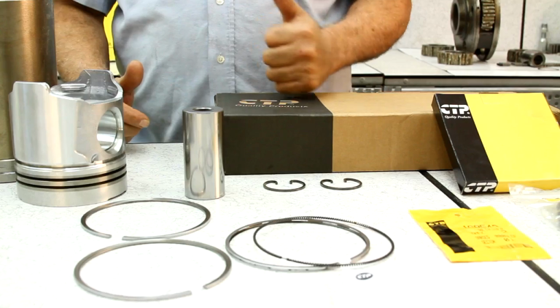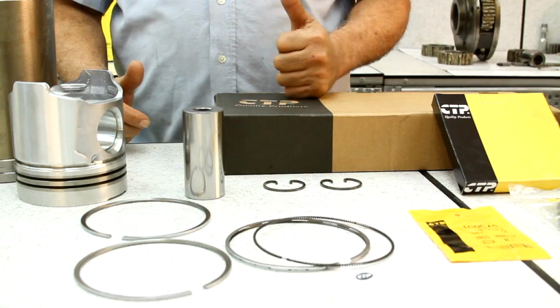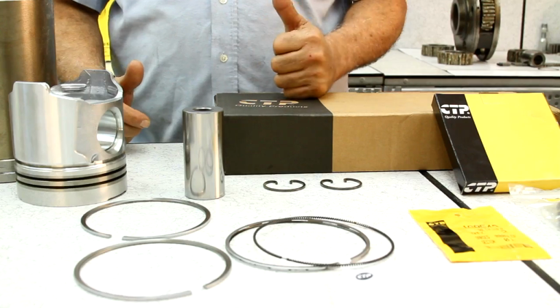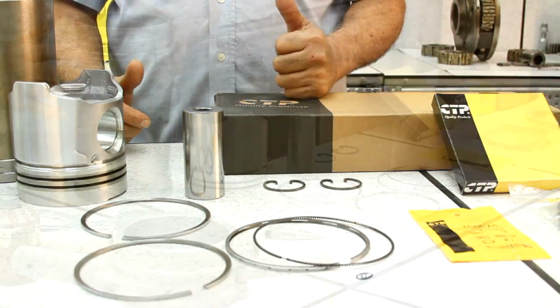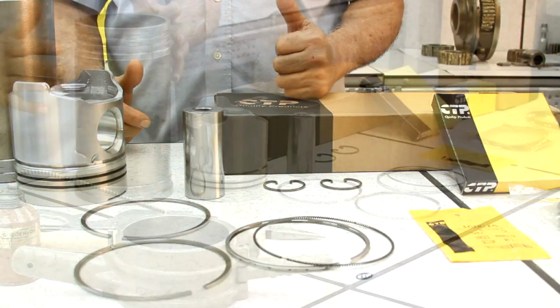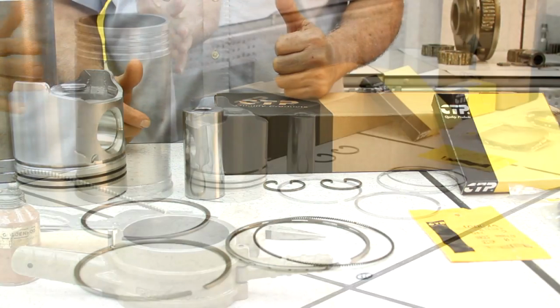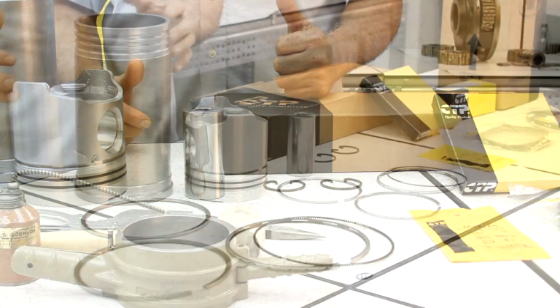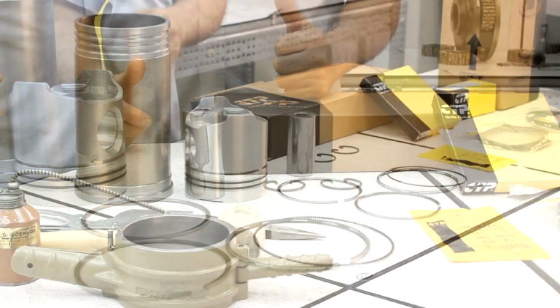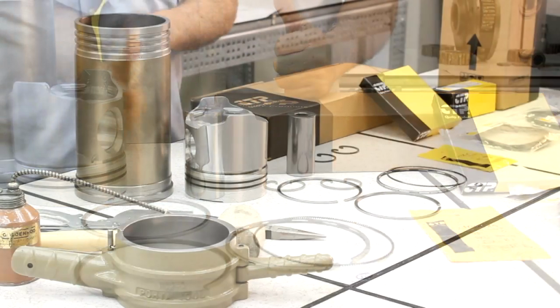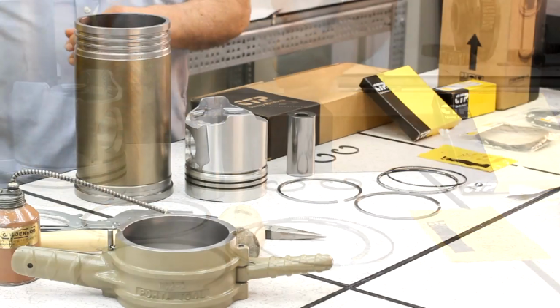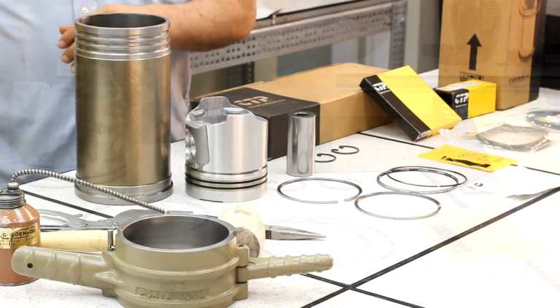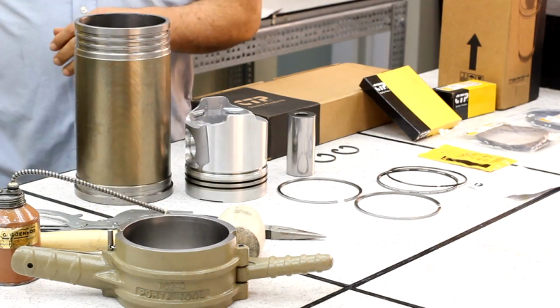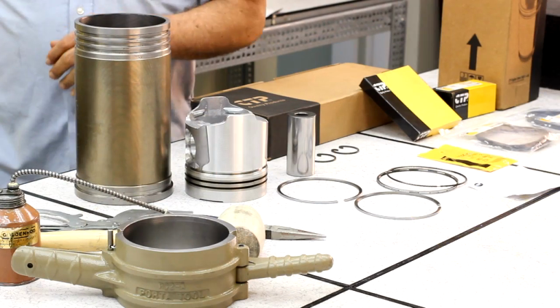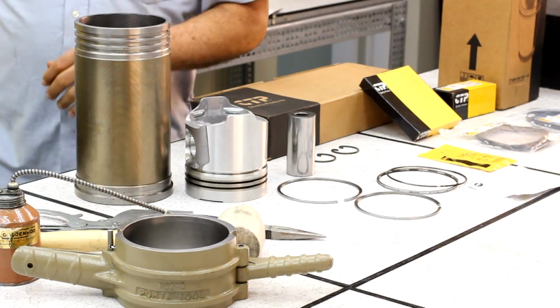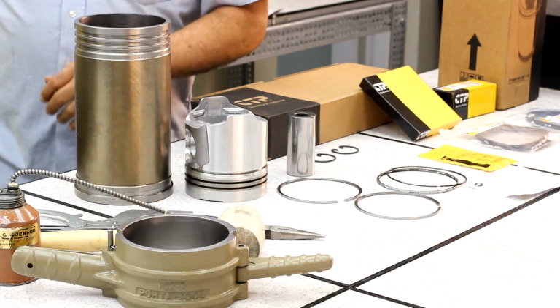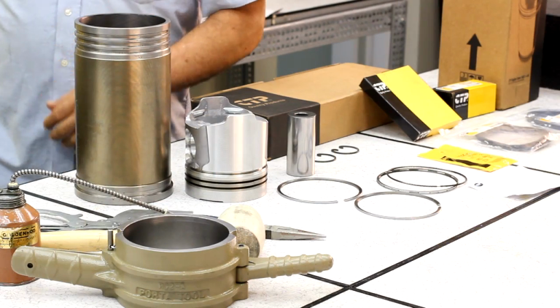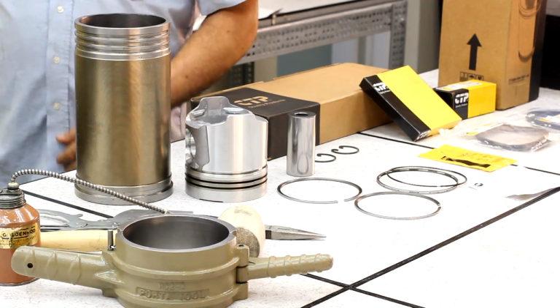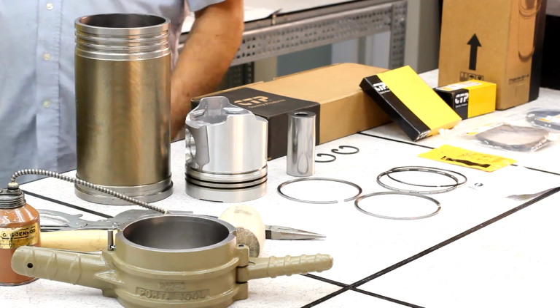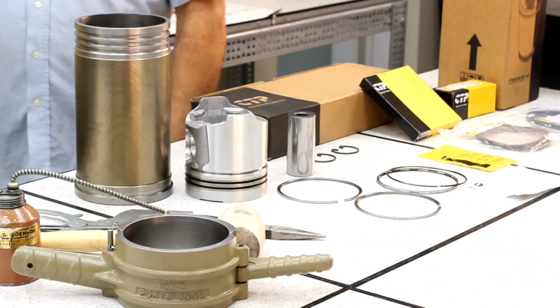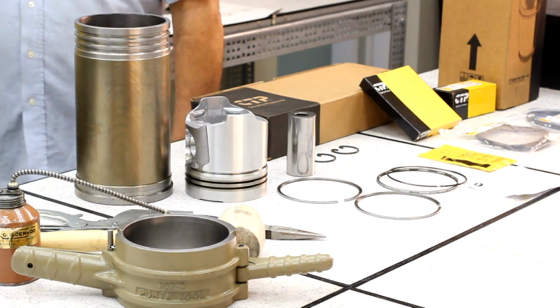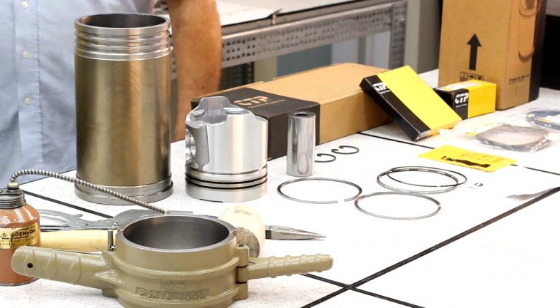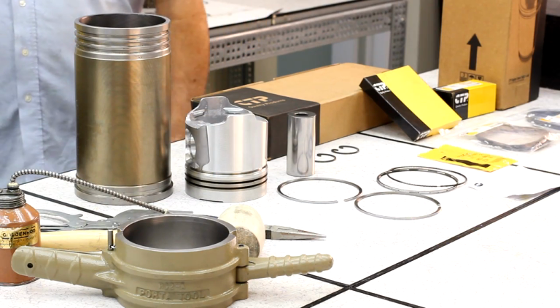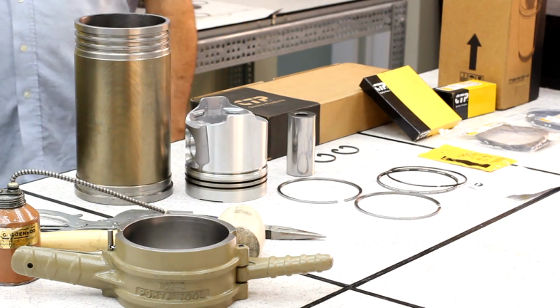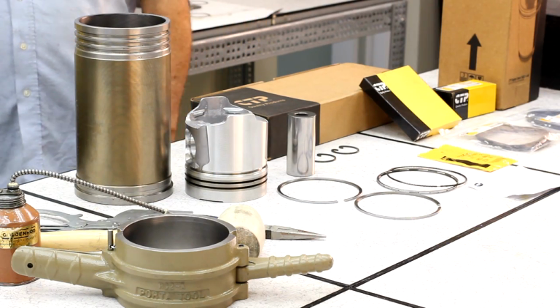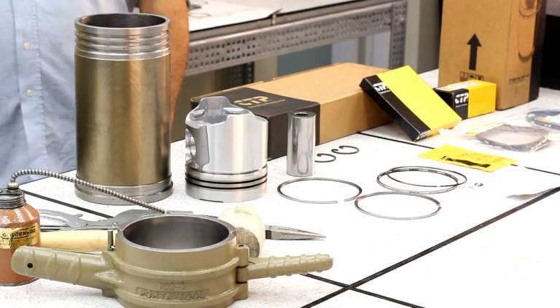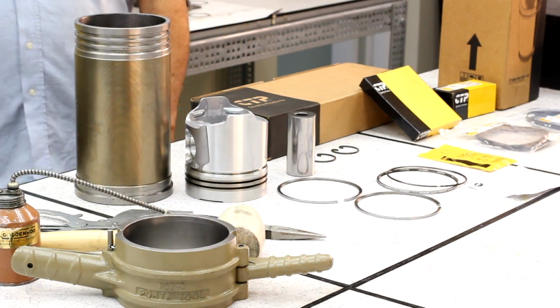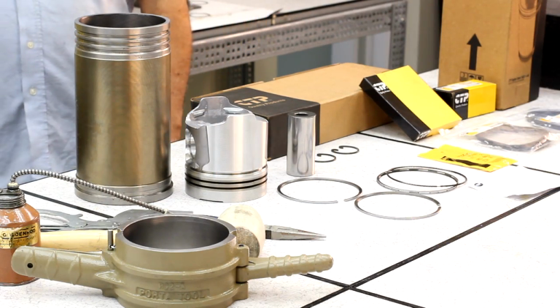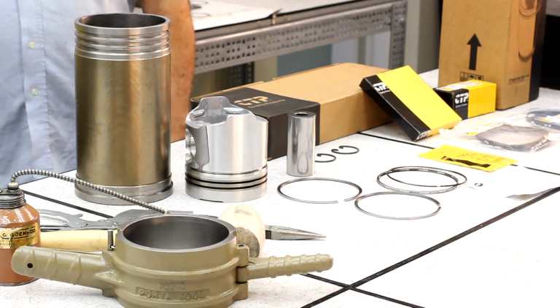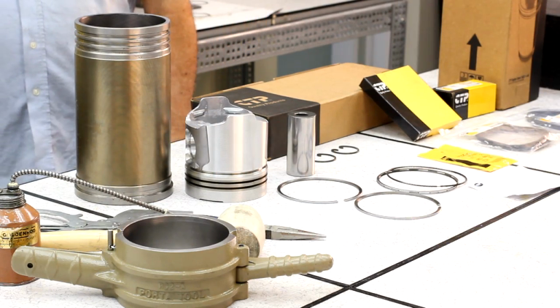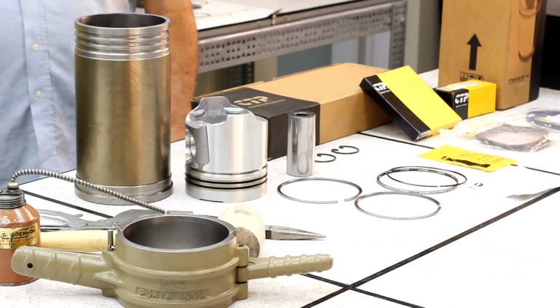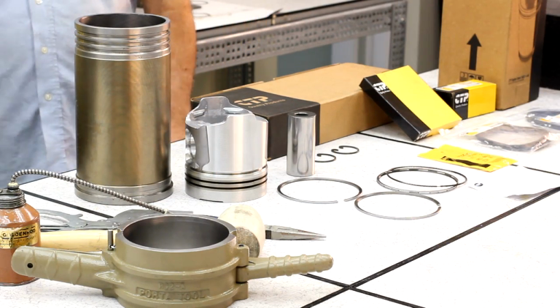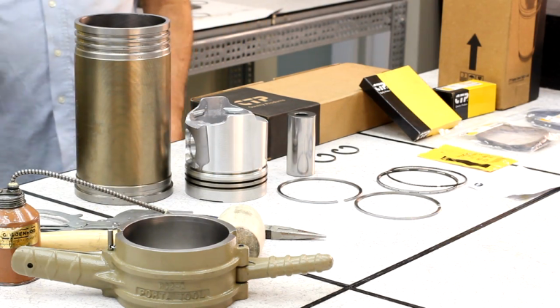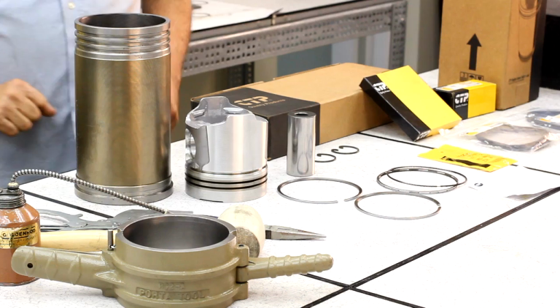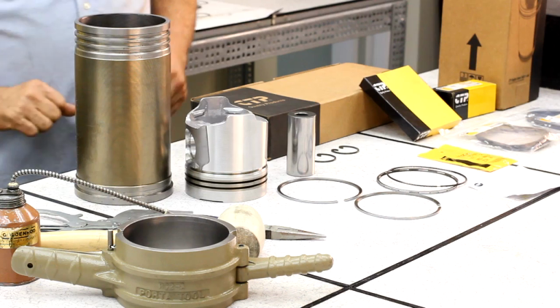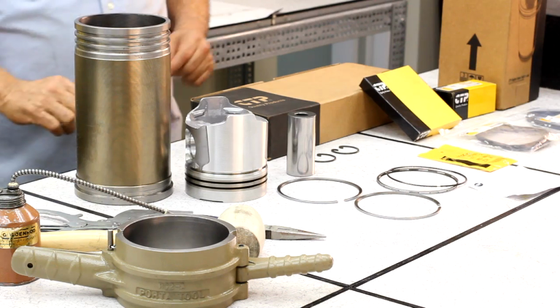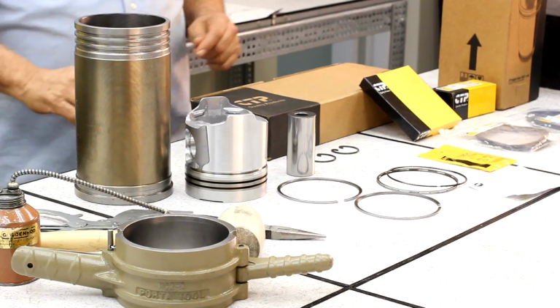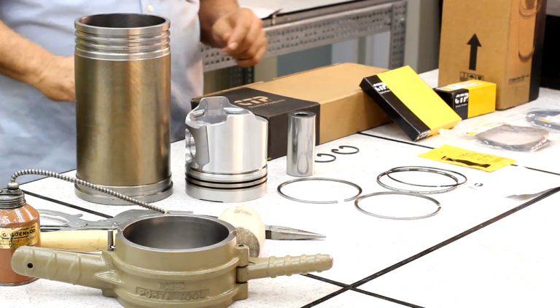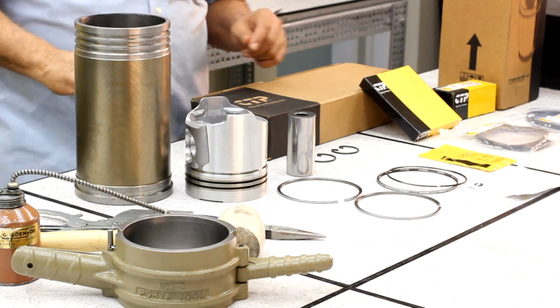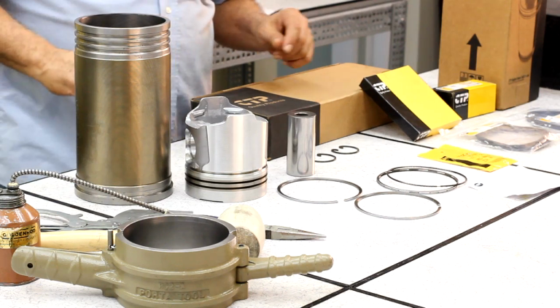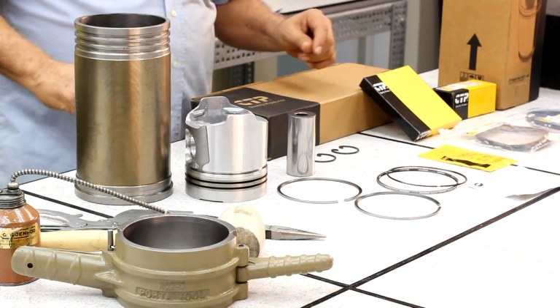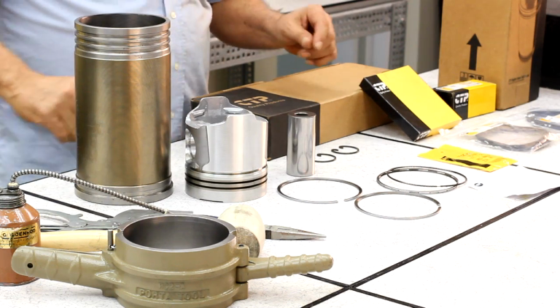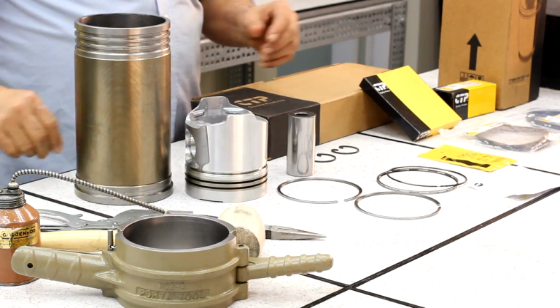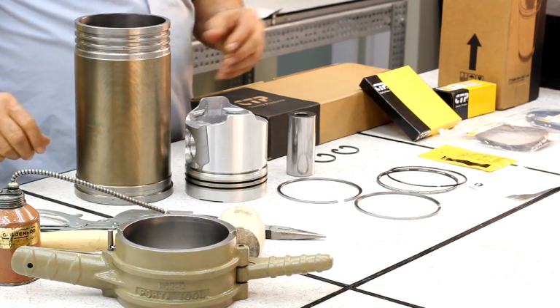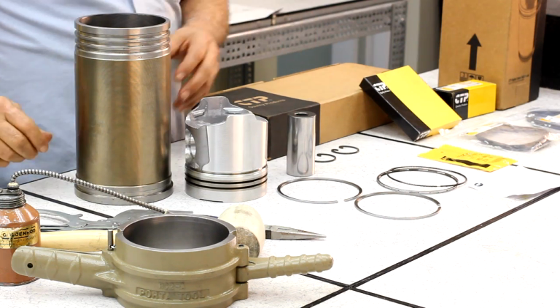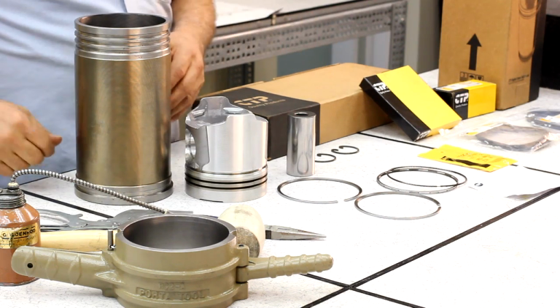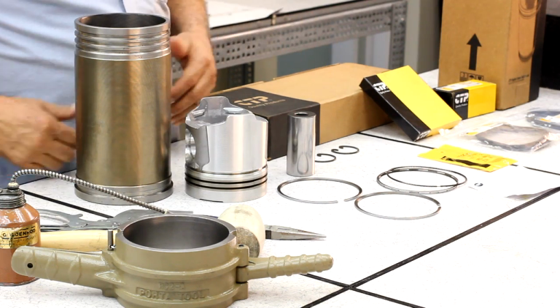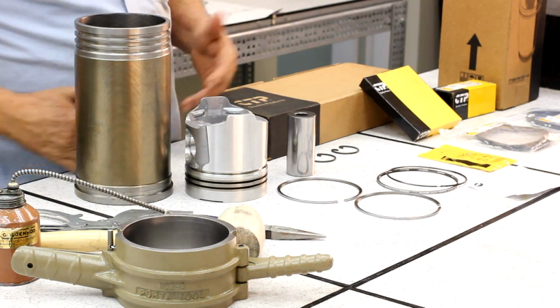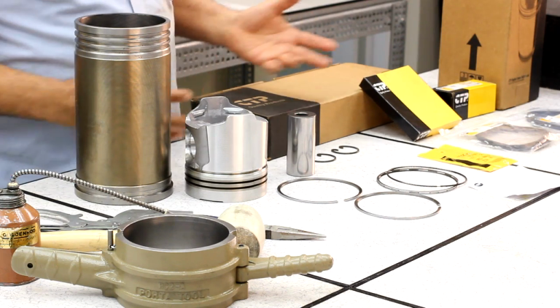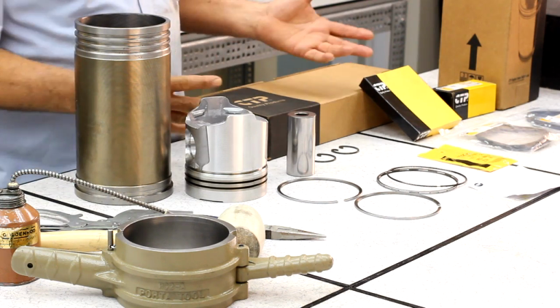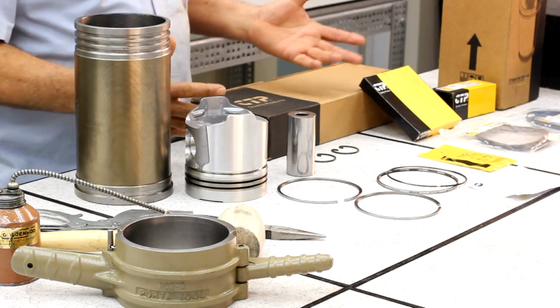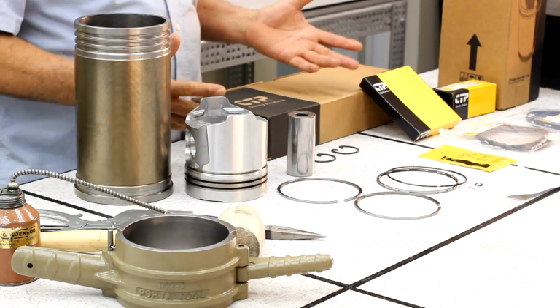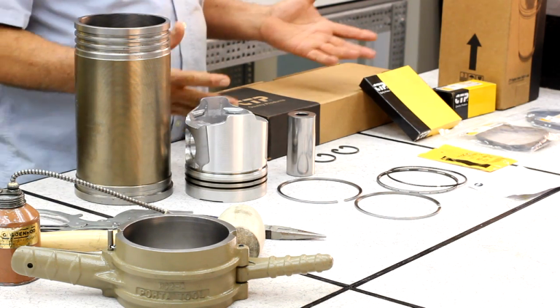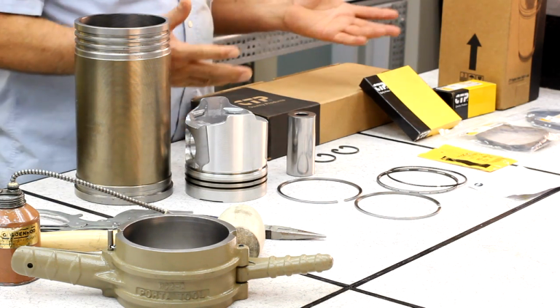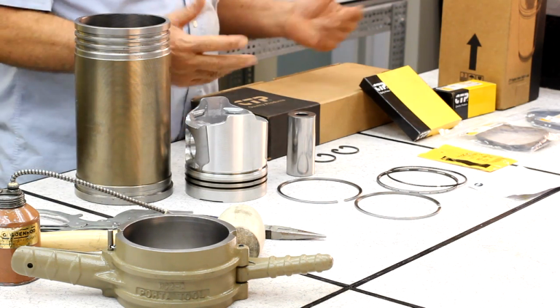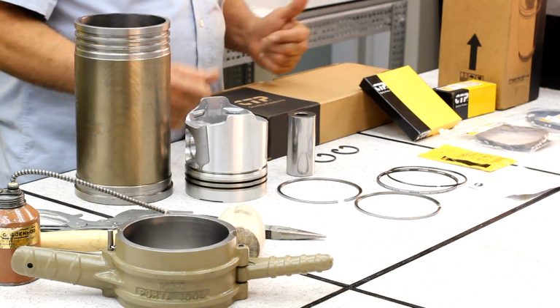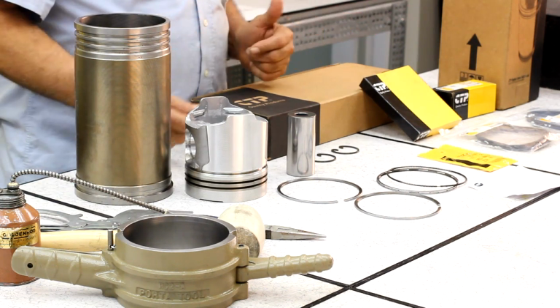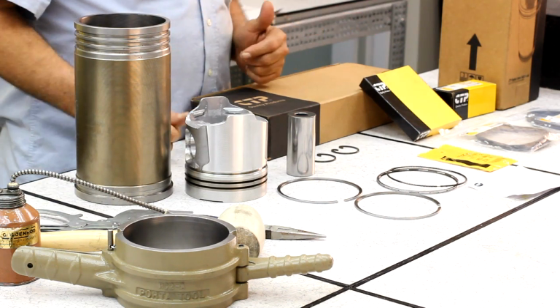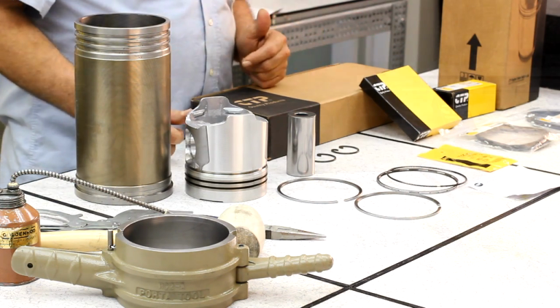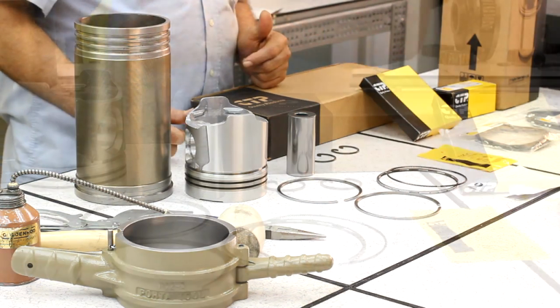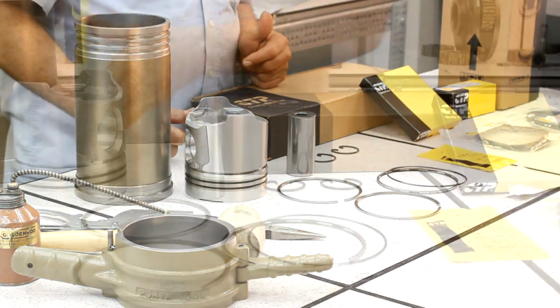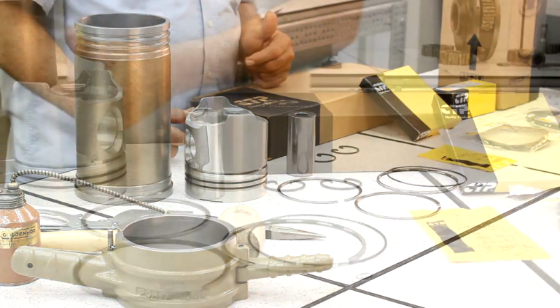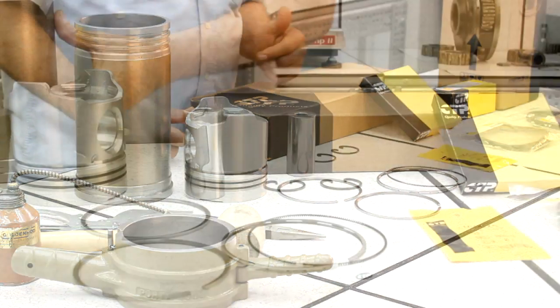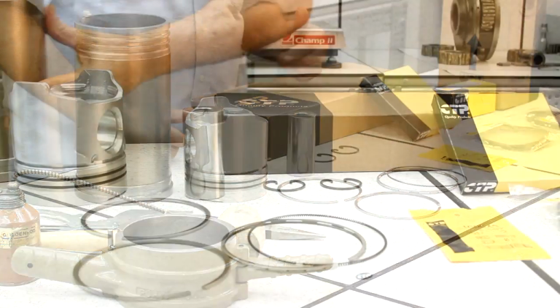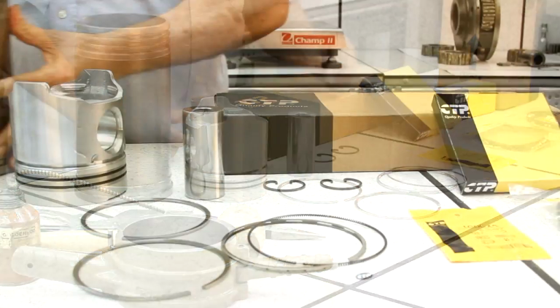Next, we will show you how our fully certified diesel mechanics prepare, install, and package our Conrod kits.